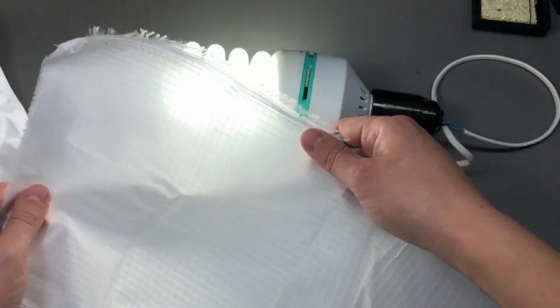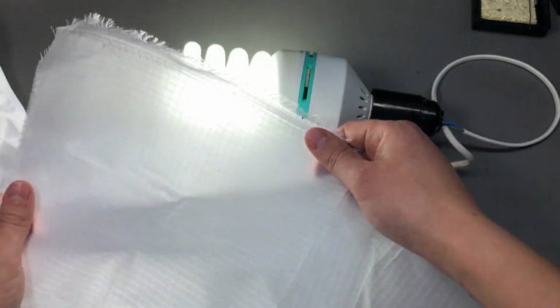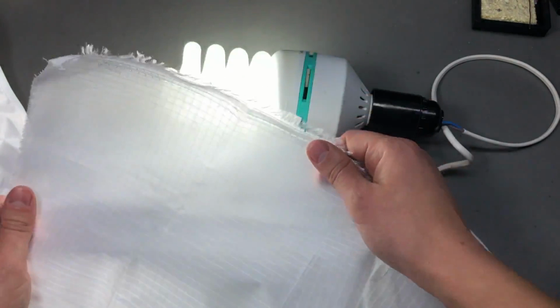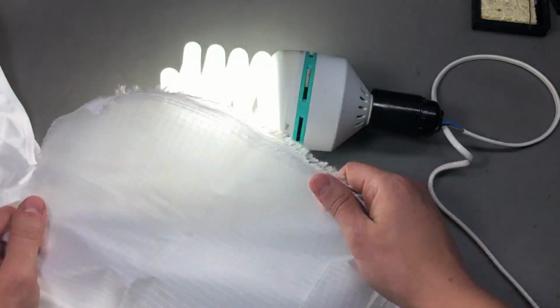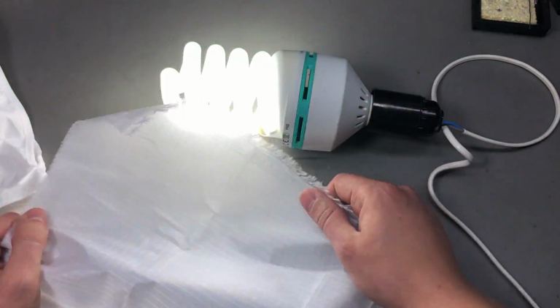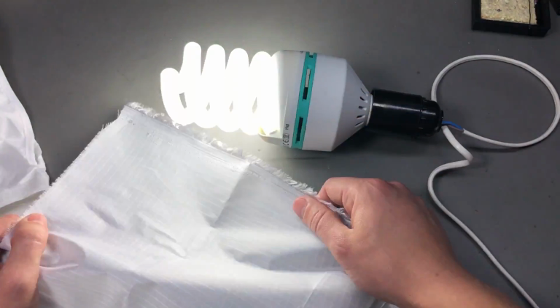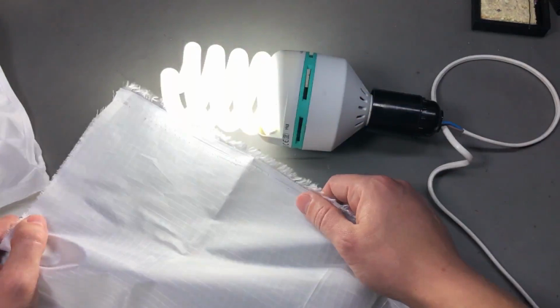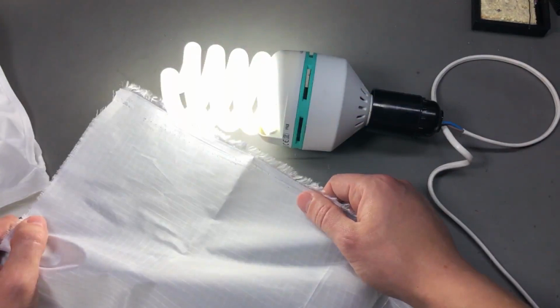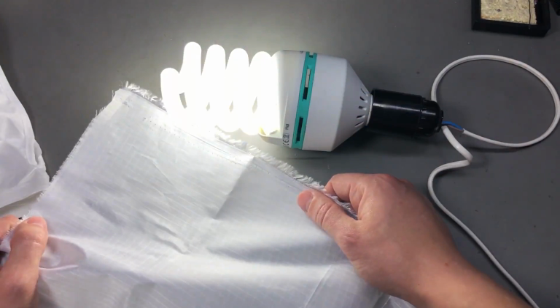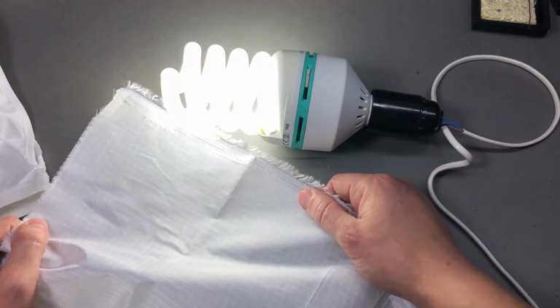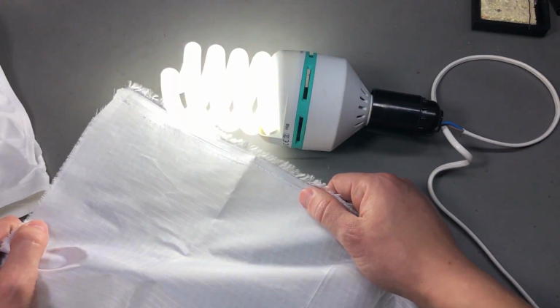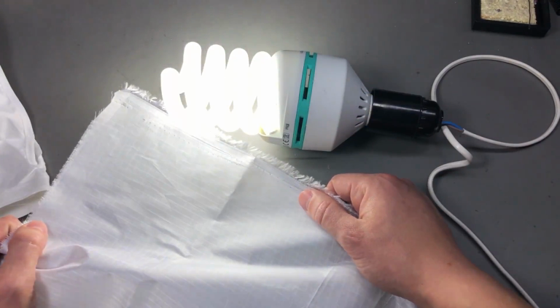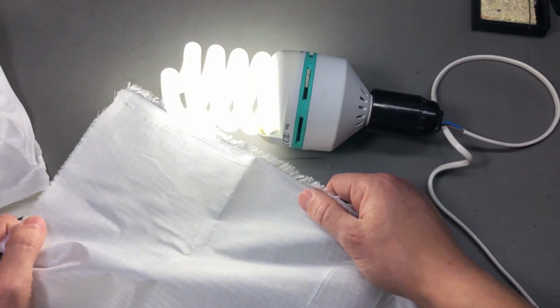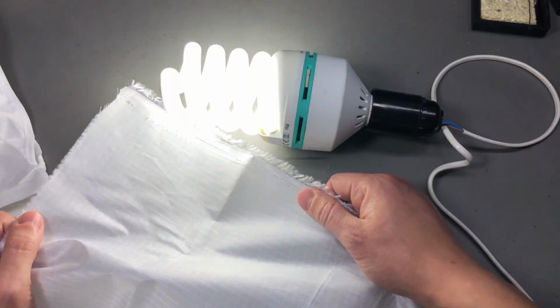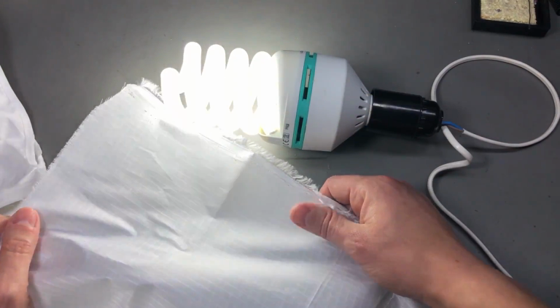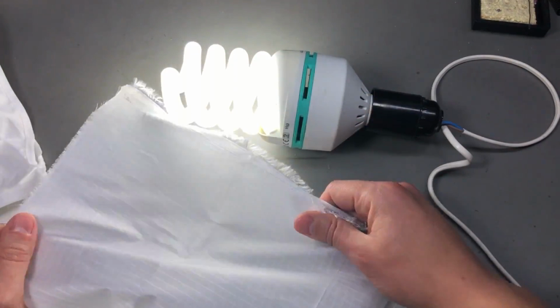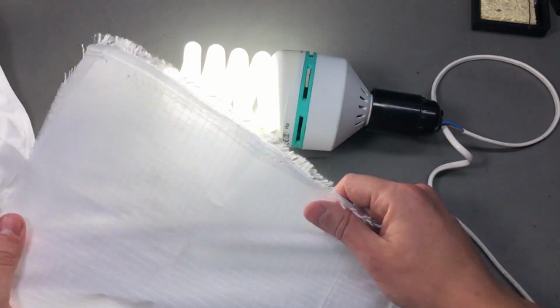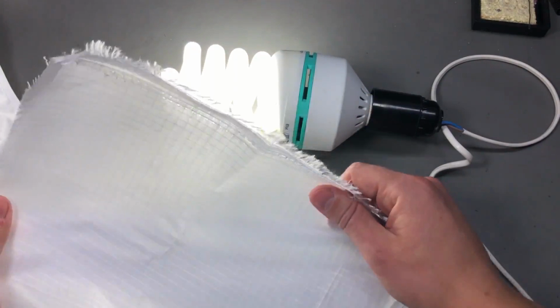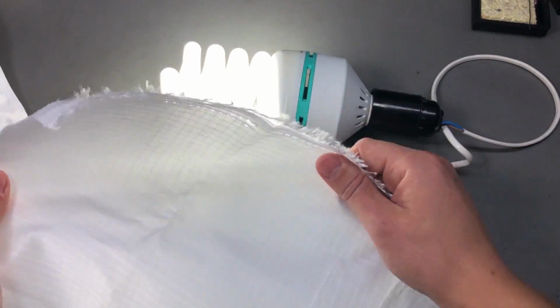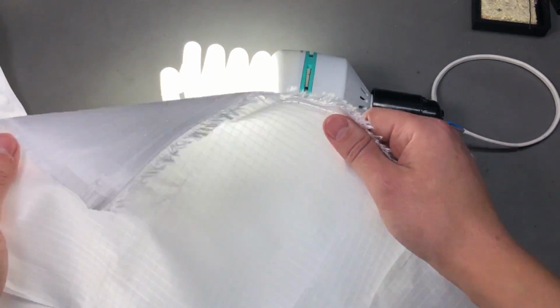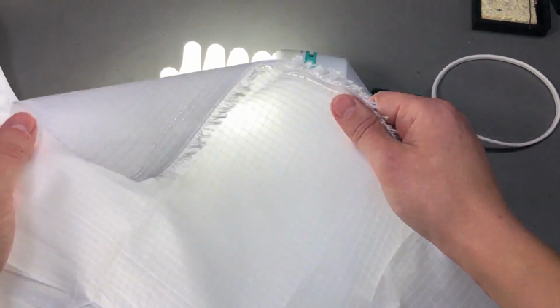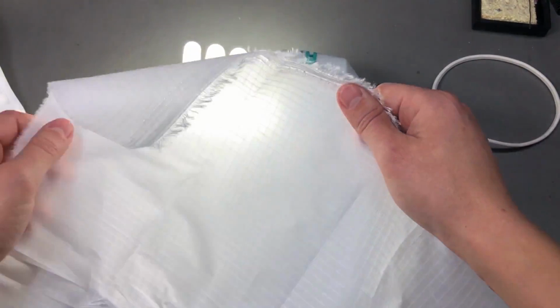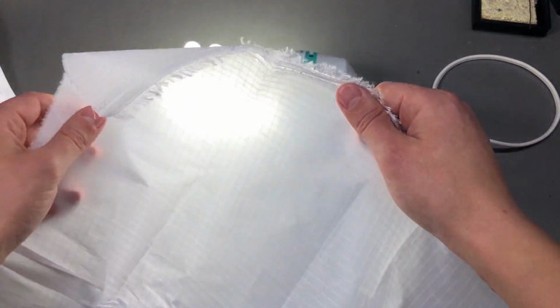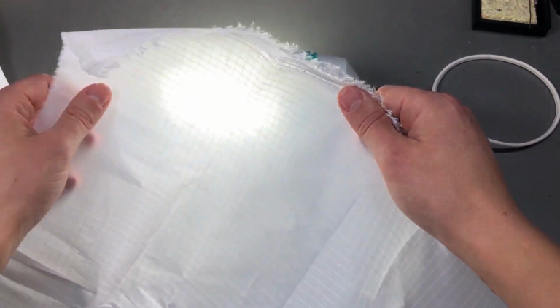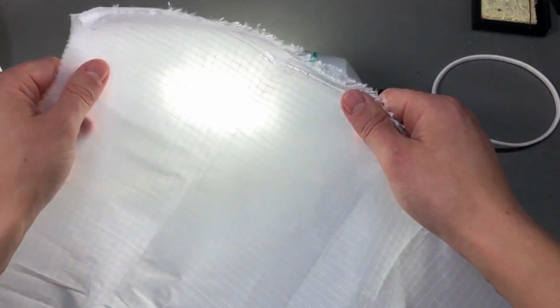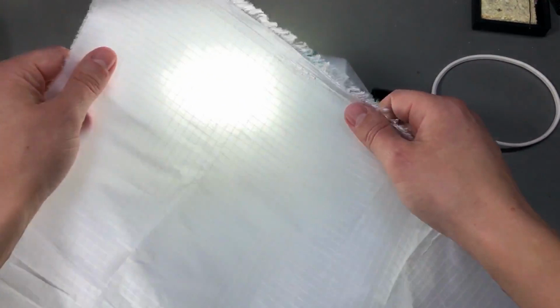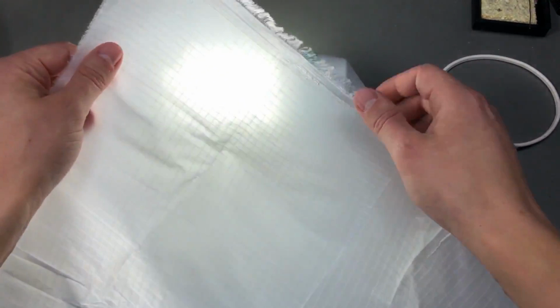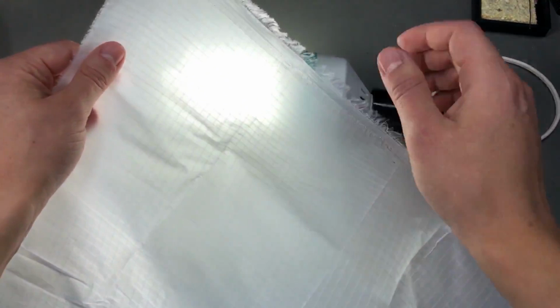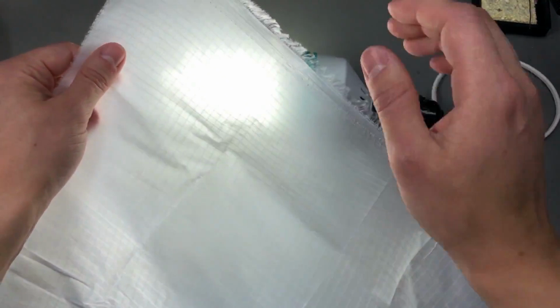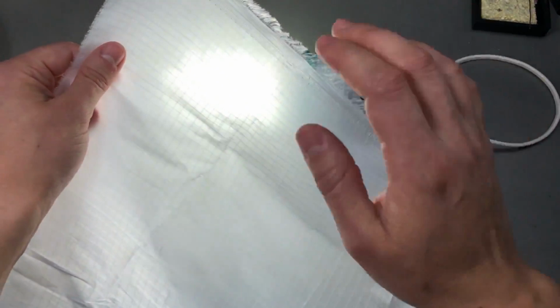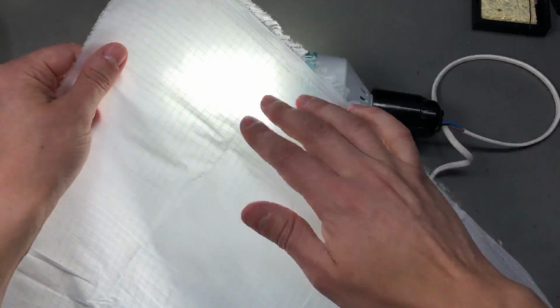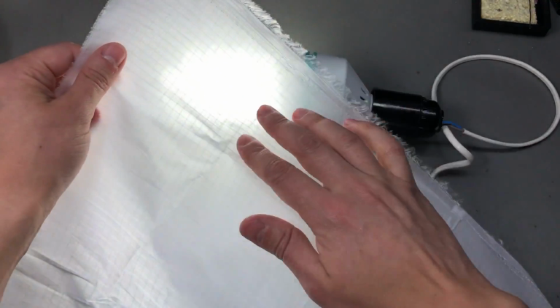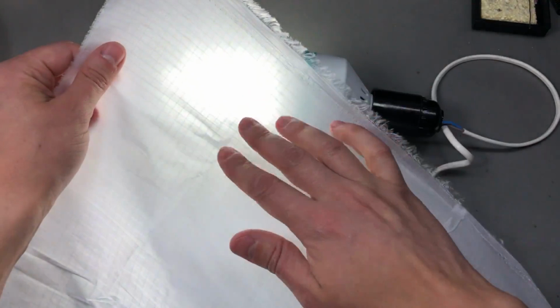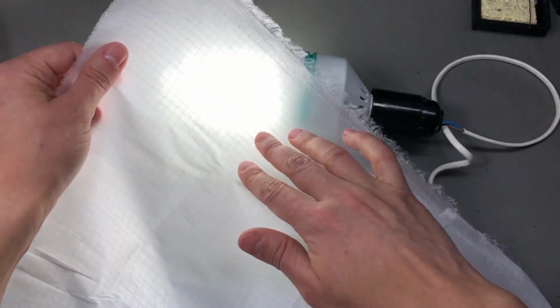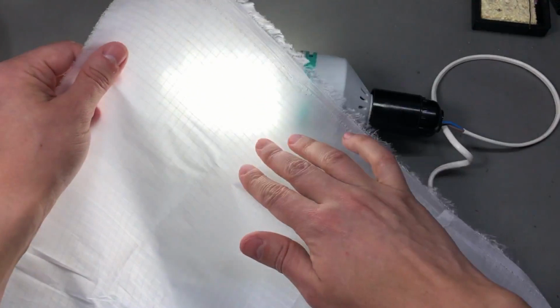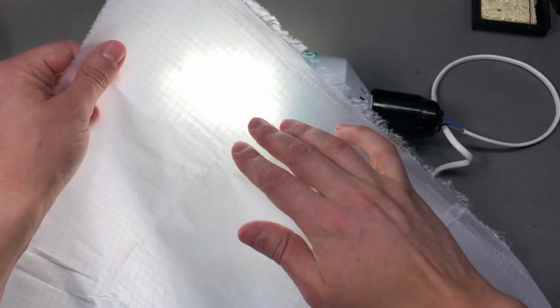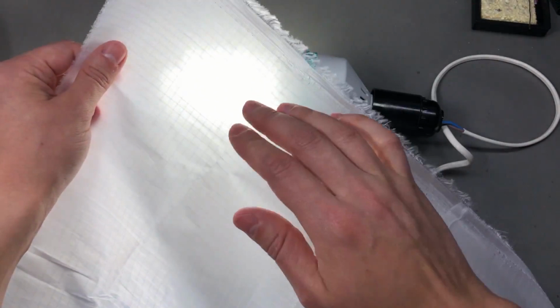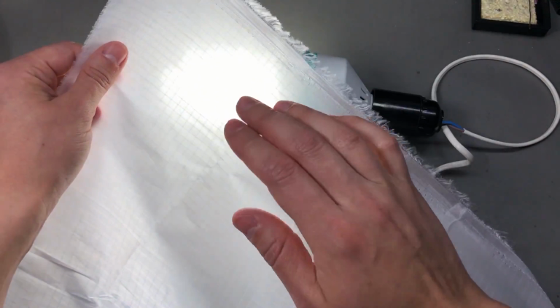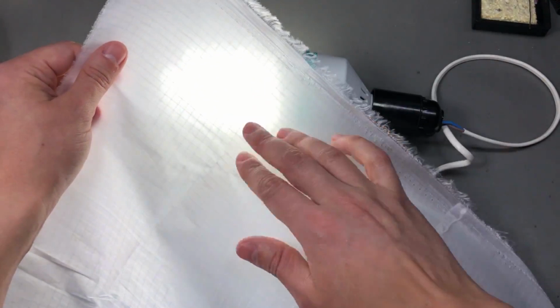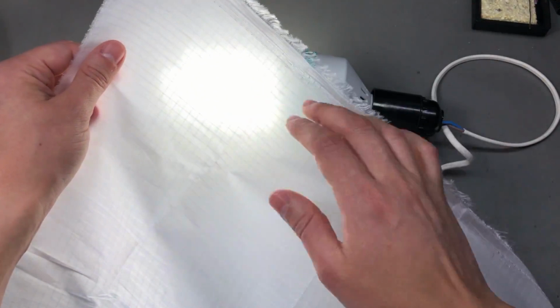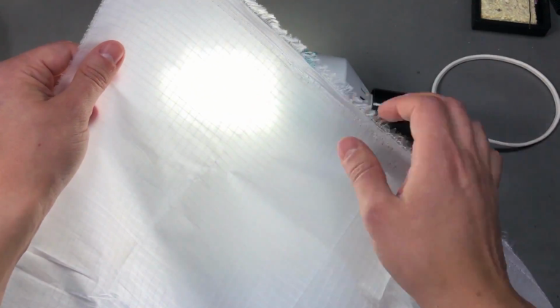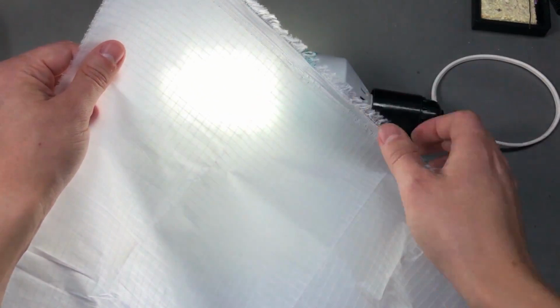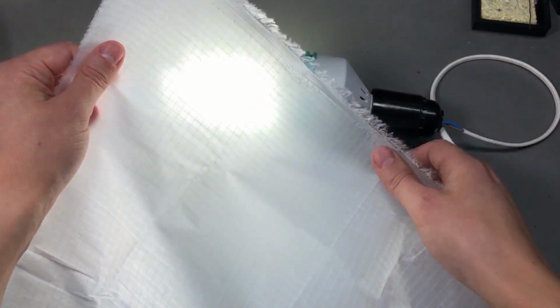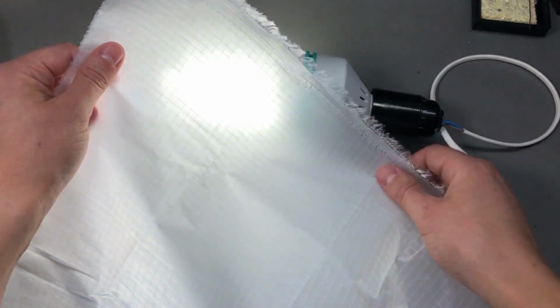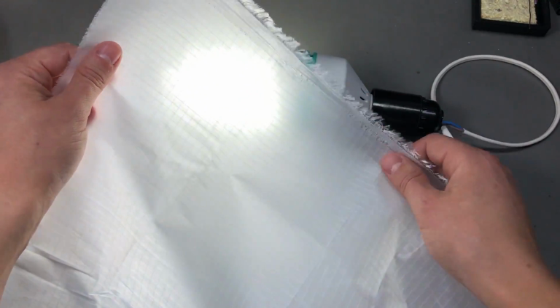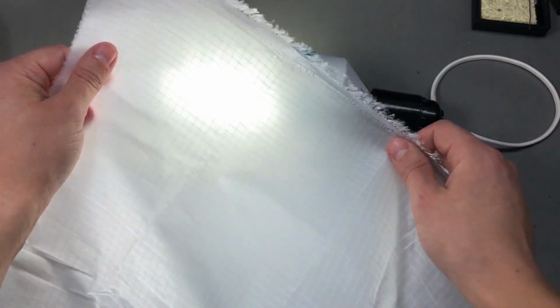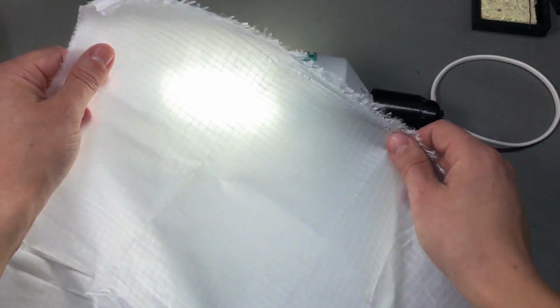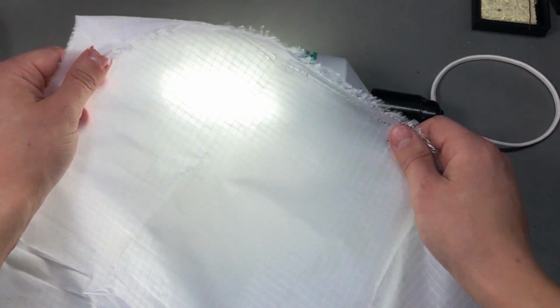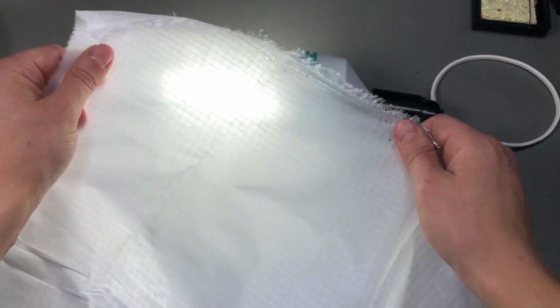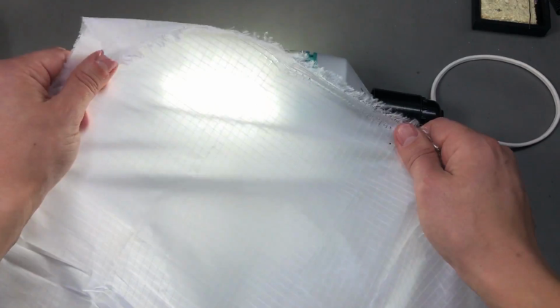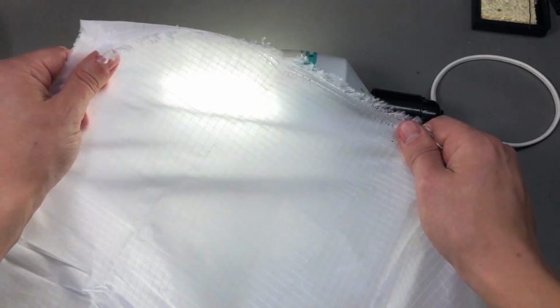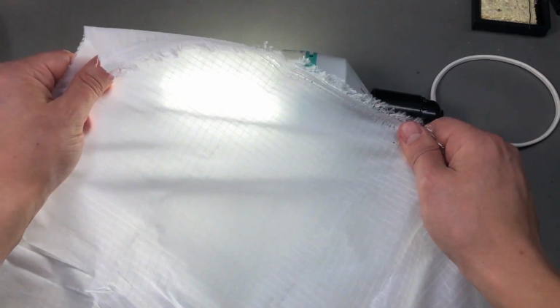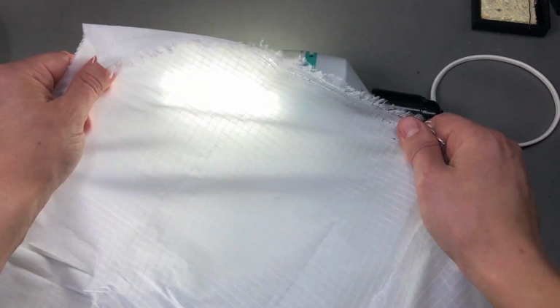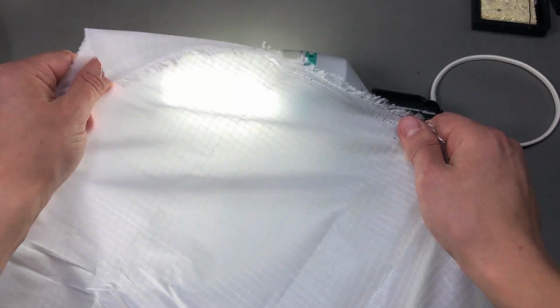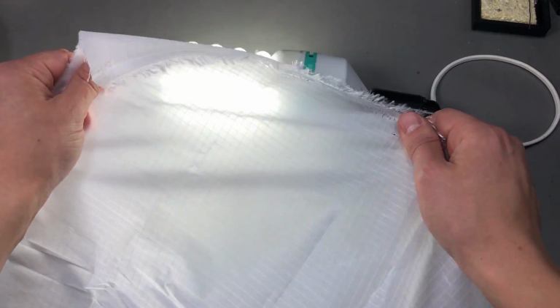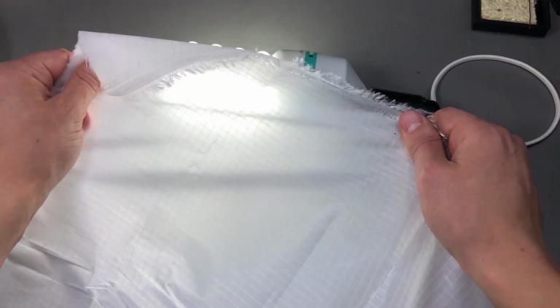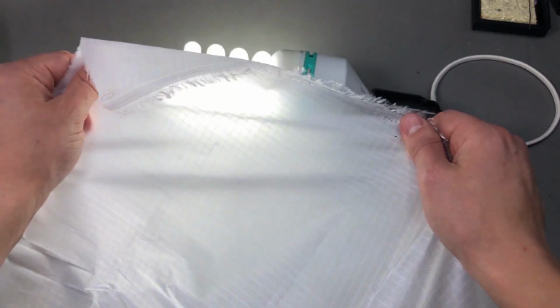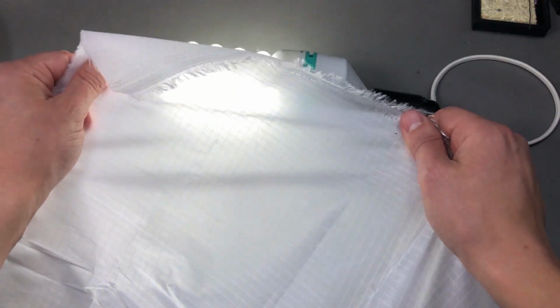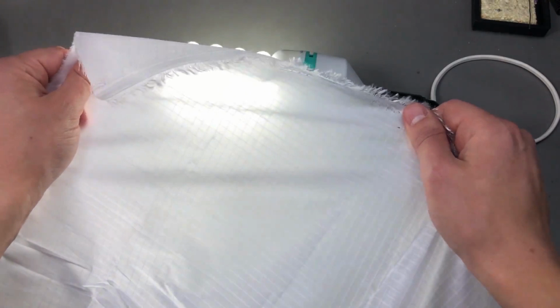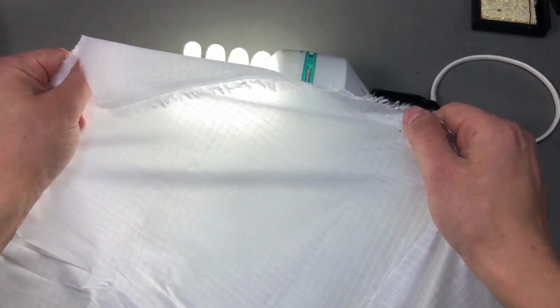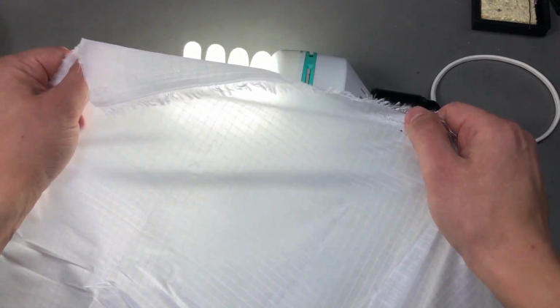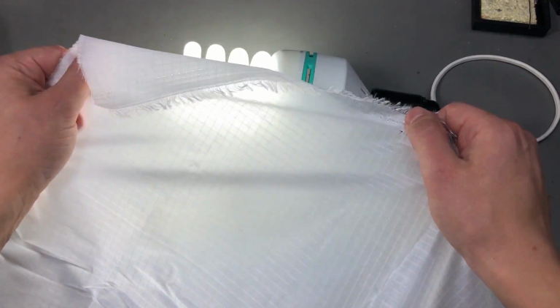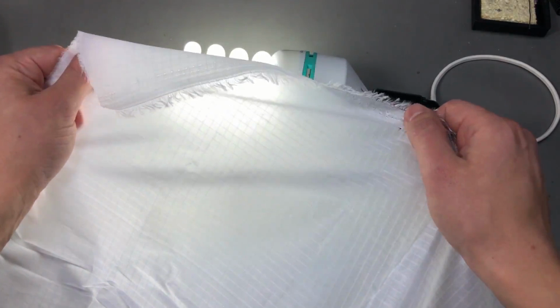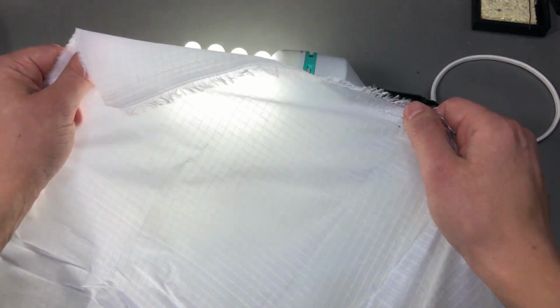But you can still build kites or parachutes with it. I do RC models, so I'm pretty sure I could find some use for a material like this one.